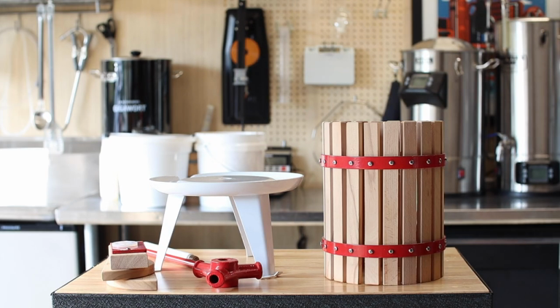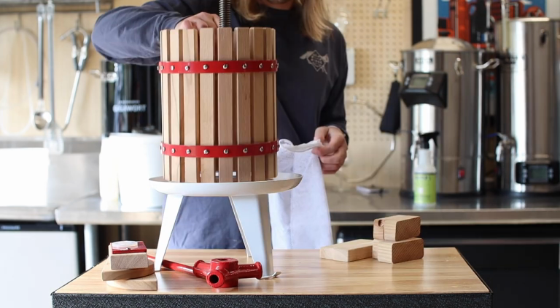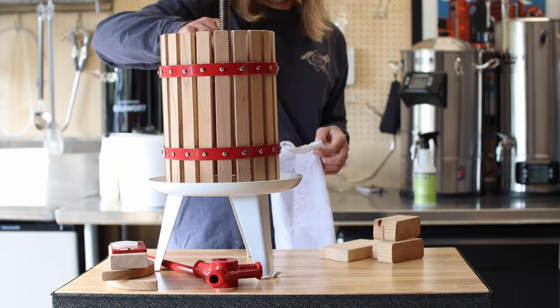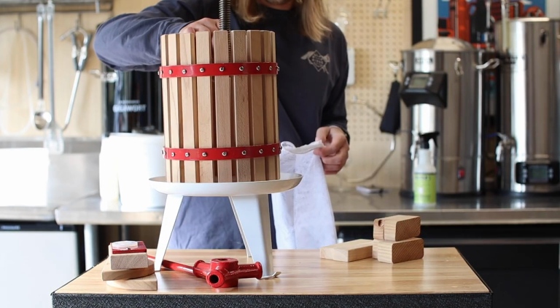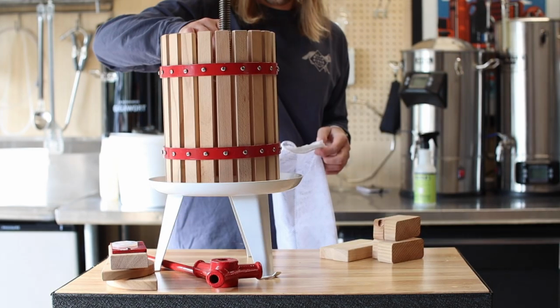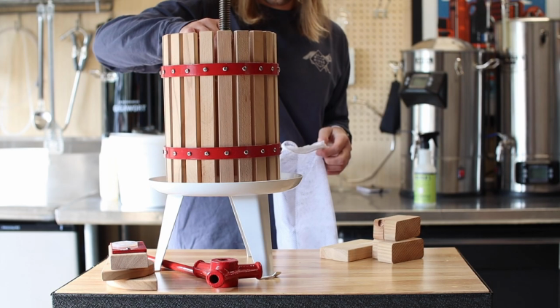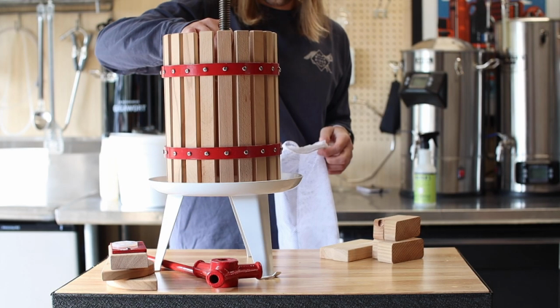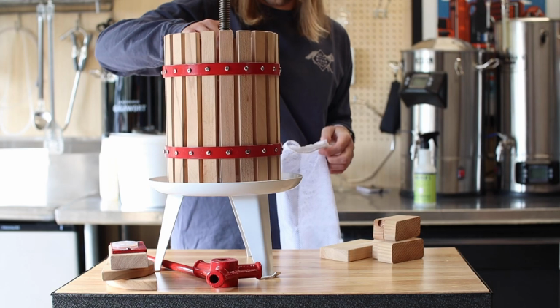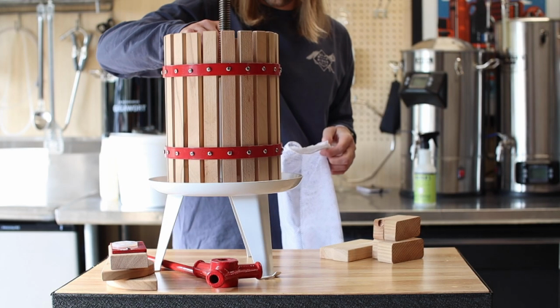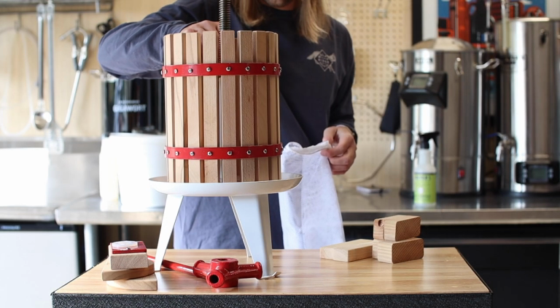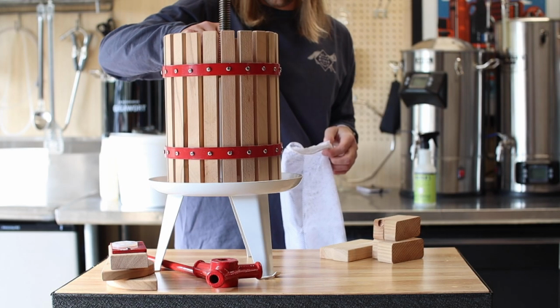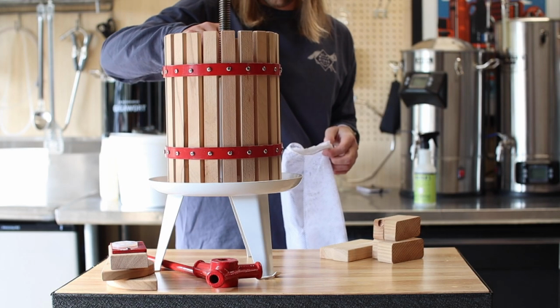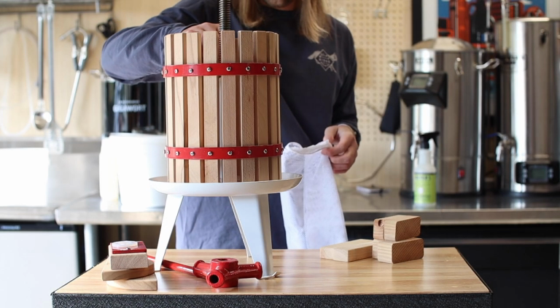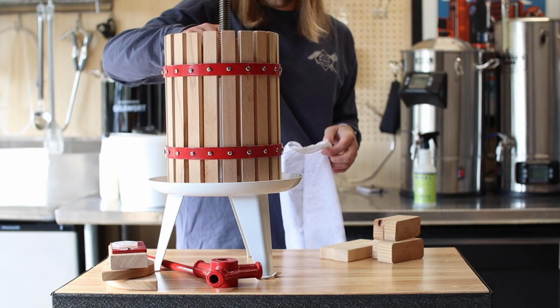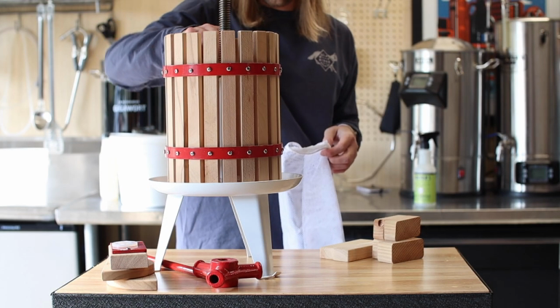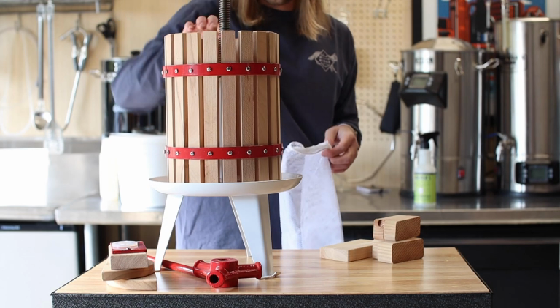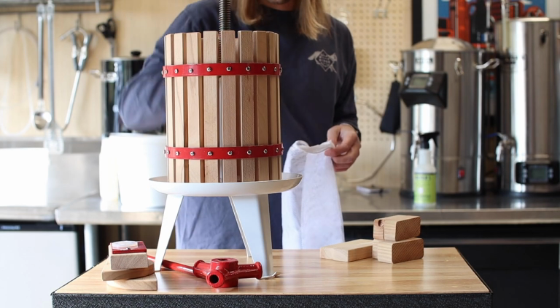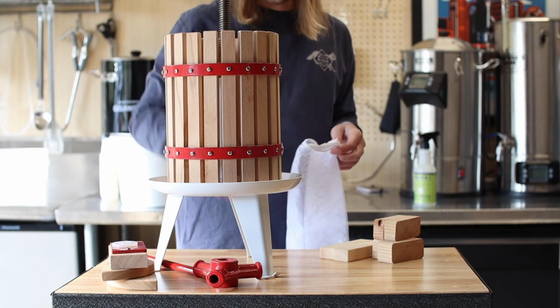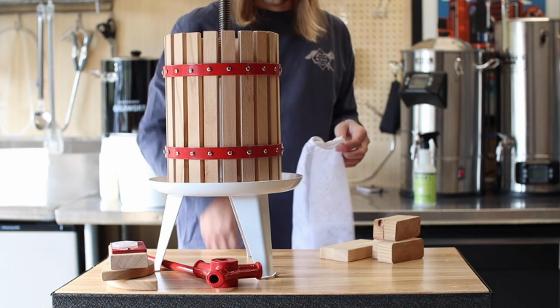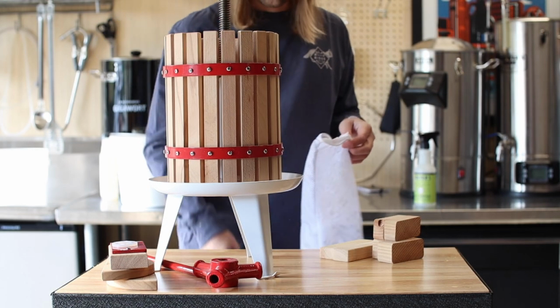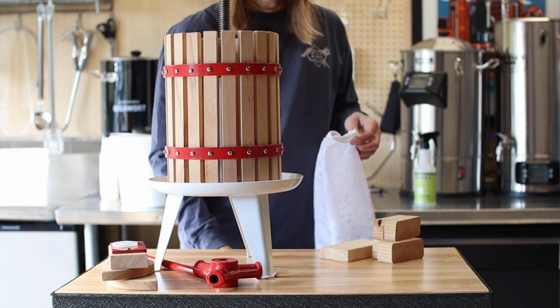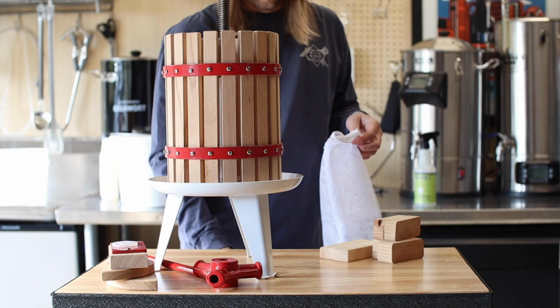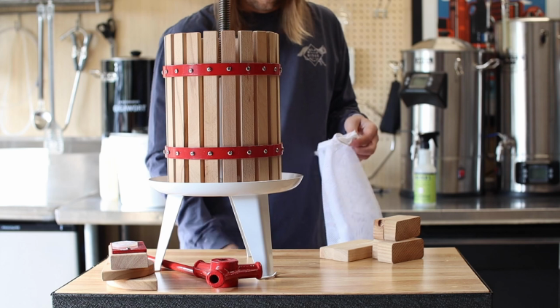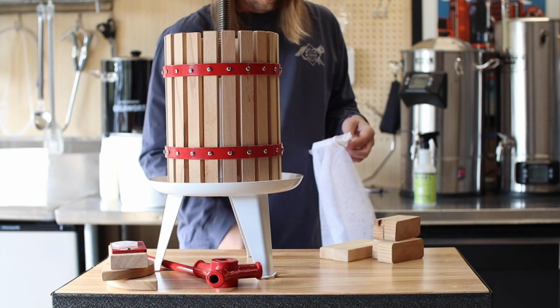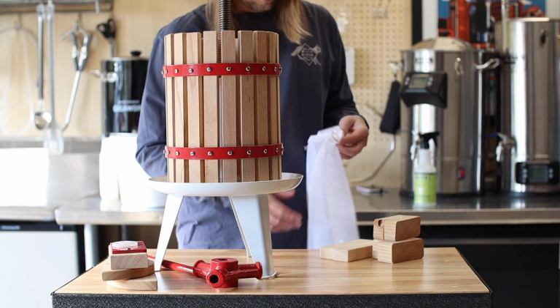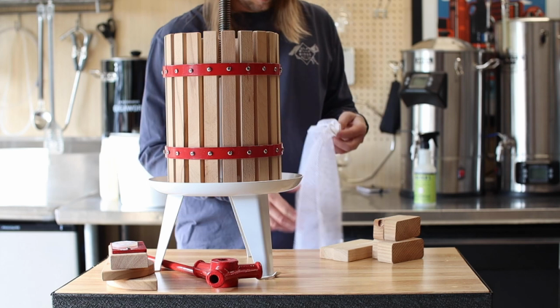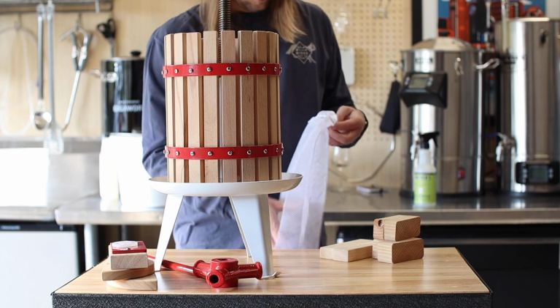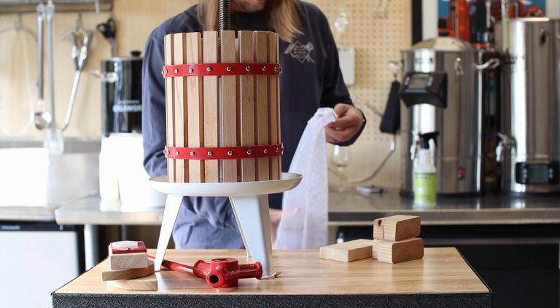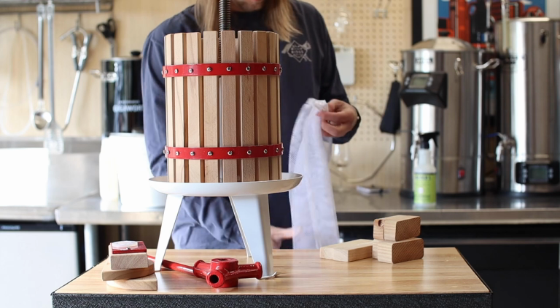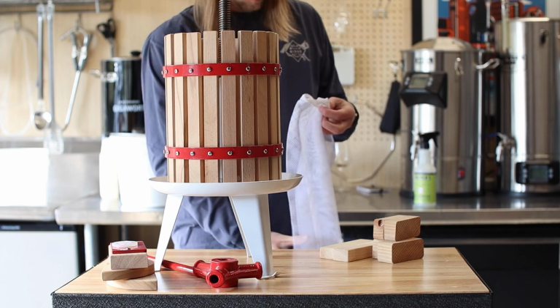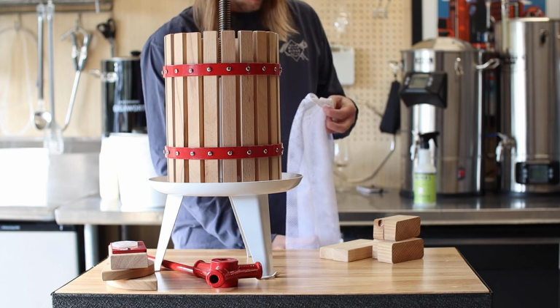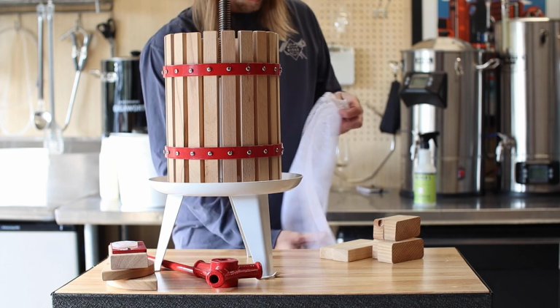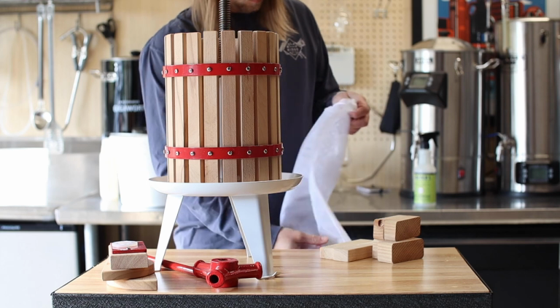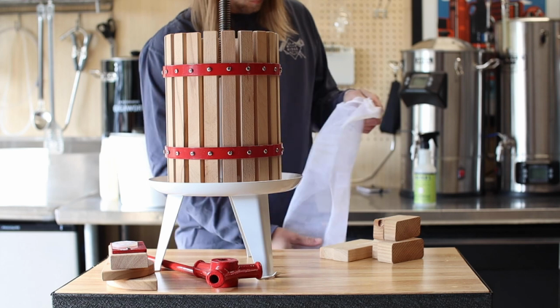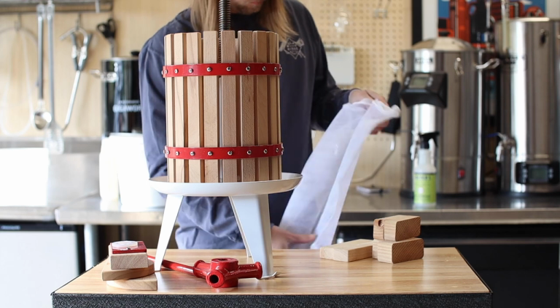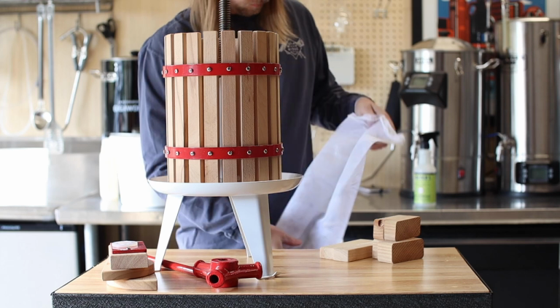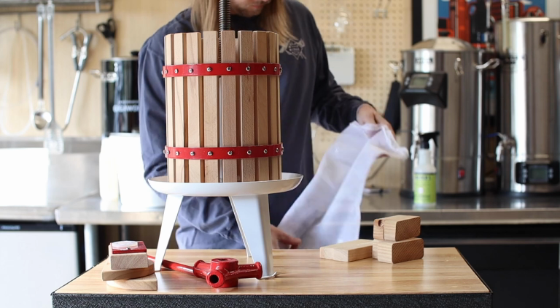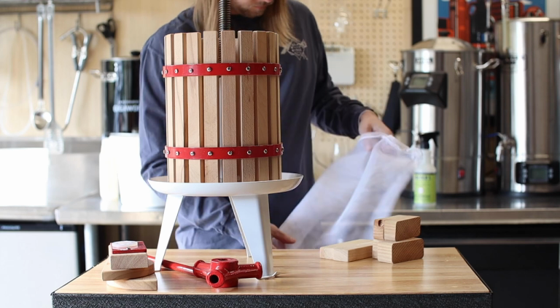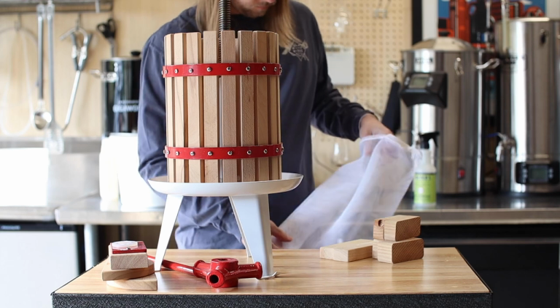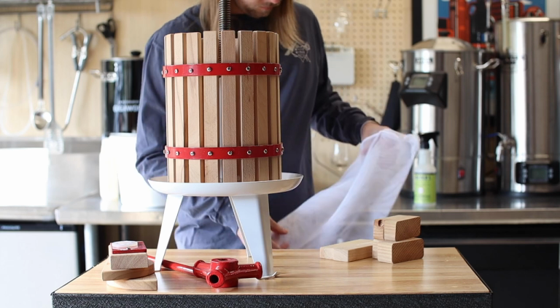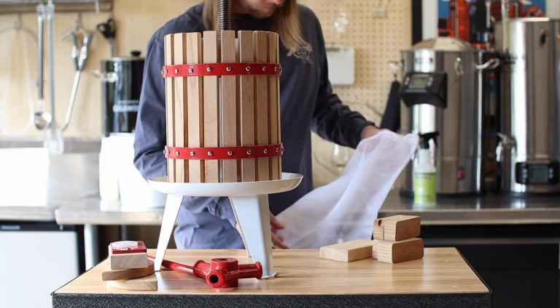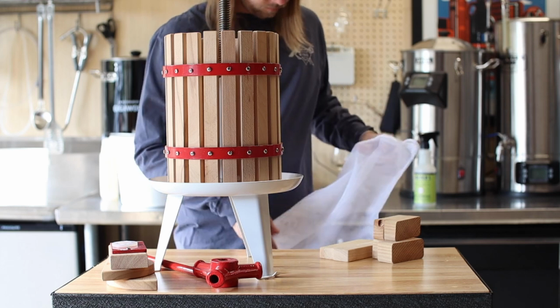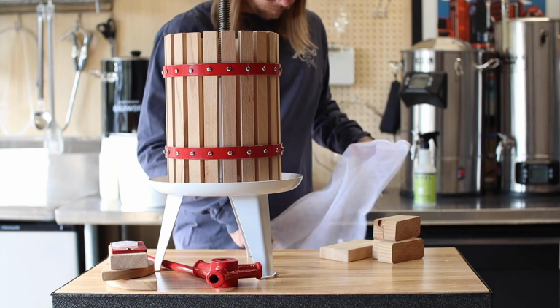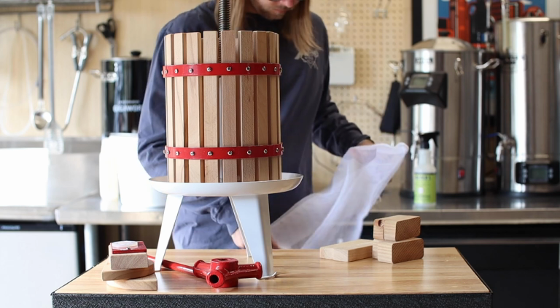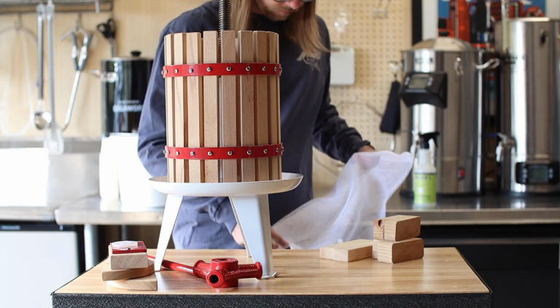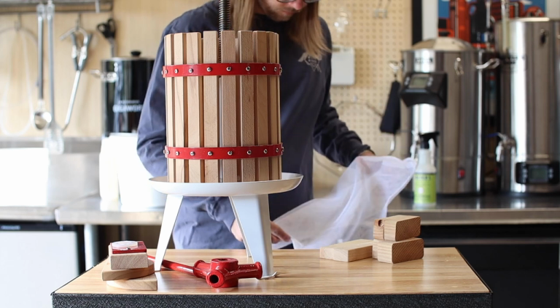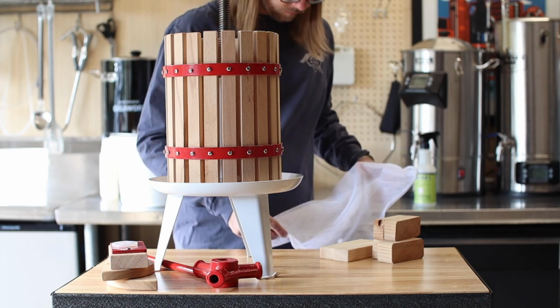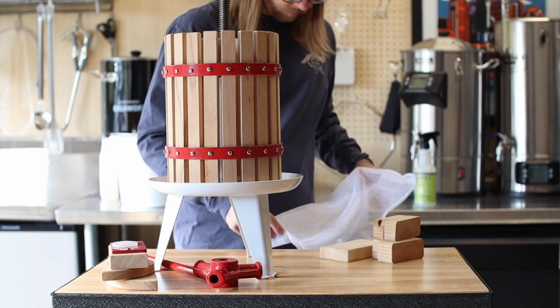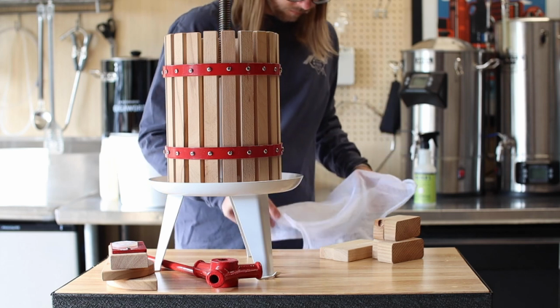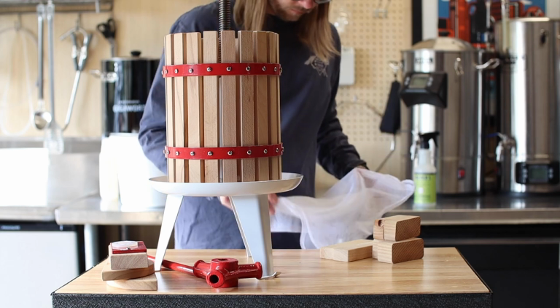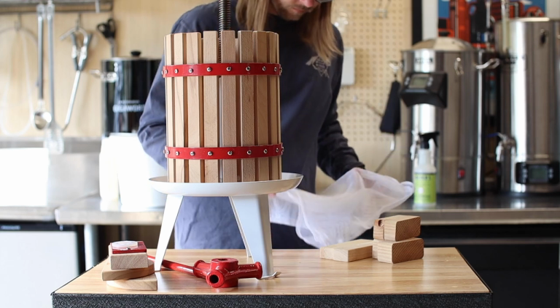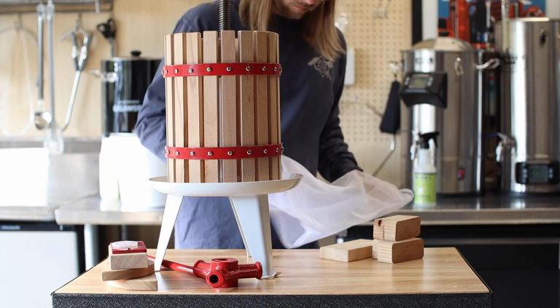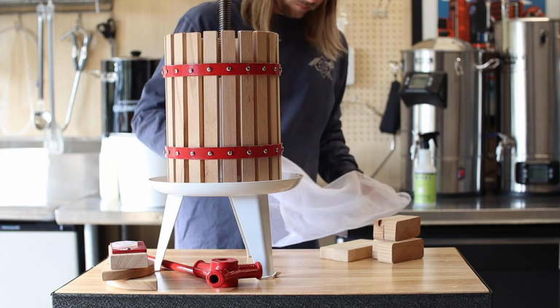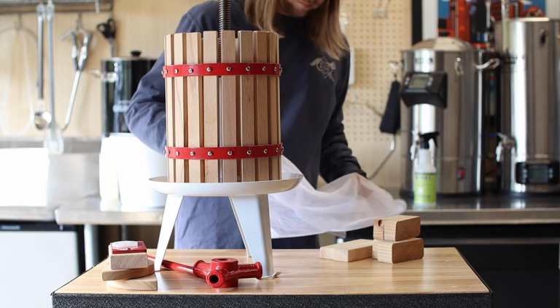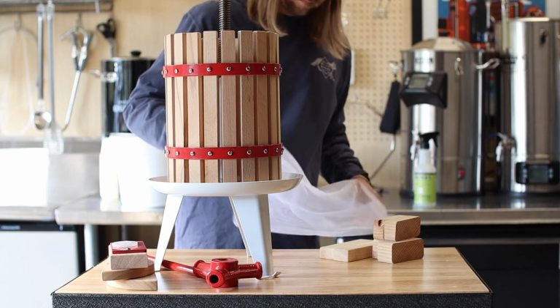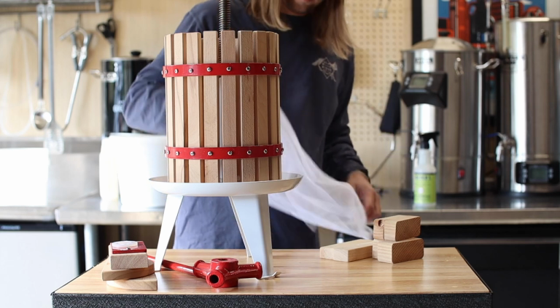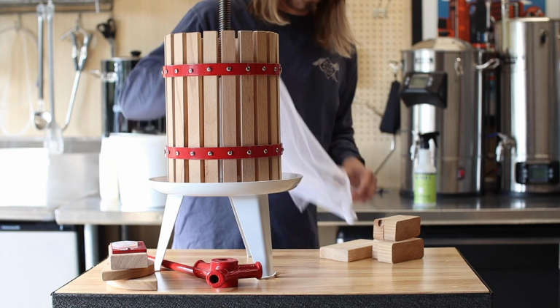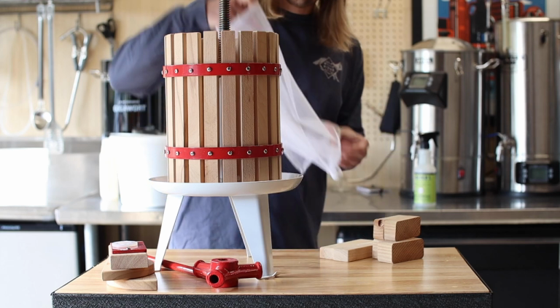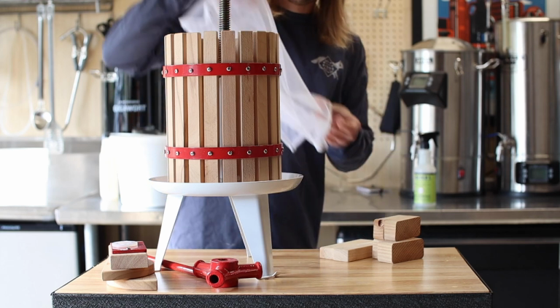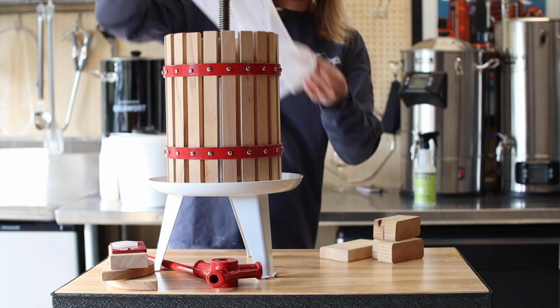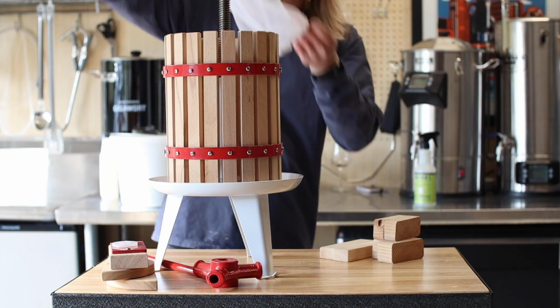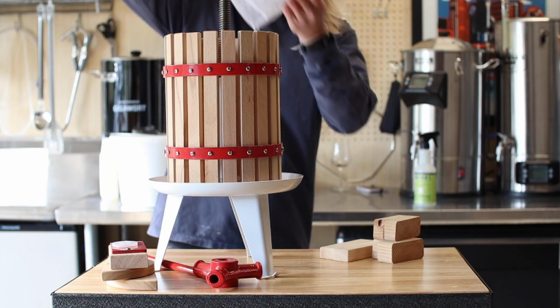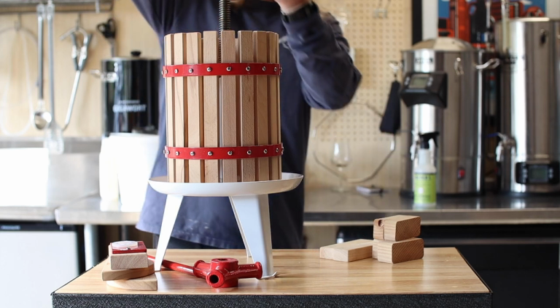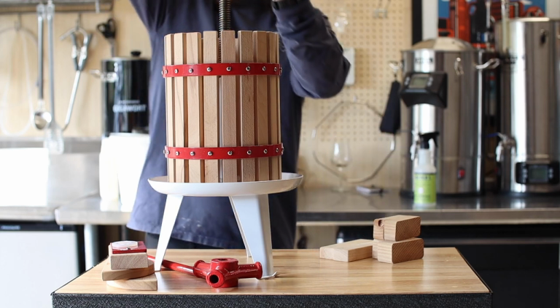All right, all the apples, stems, and seeds are basically applesauce at this point, and it's time for the next step of the process.